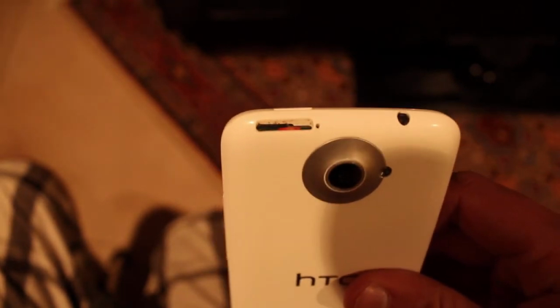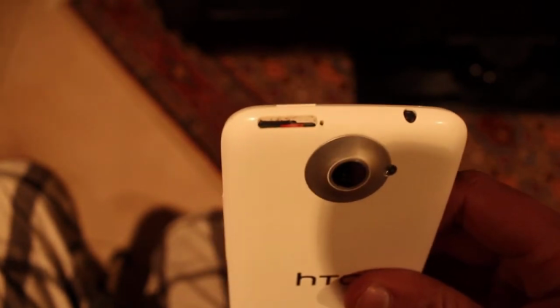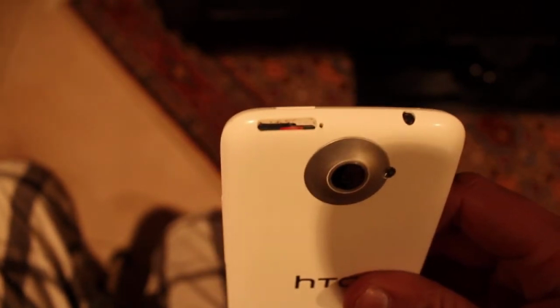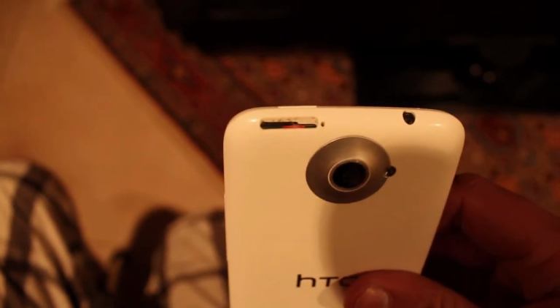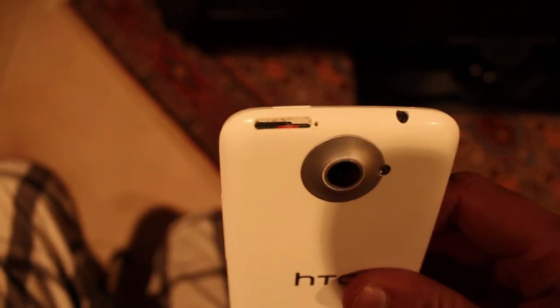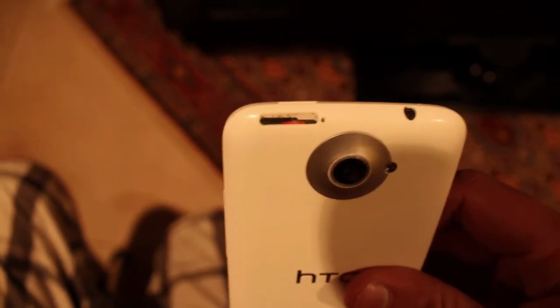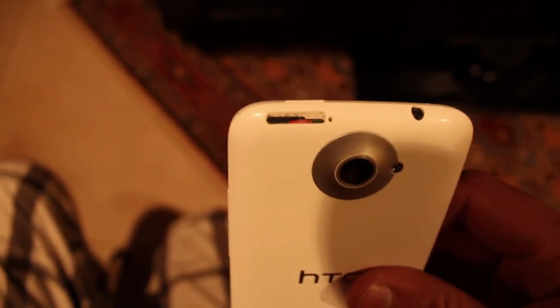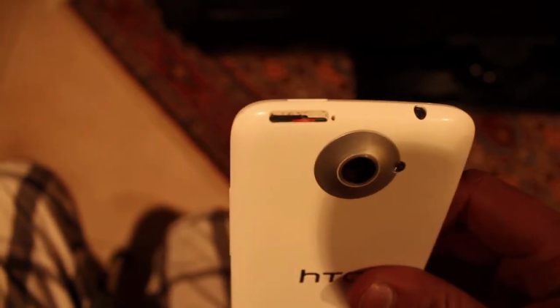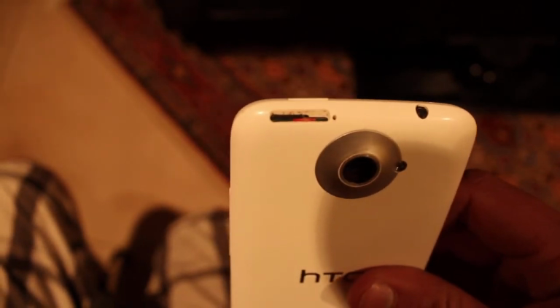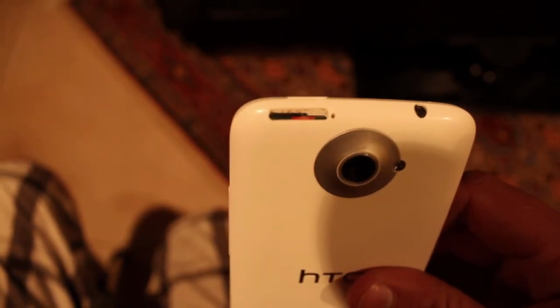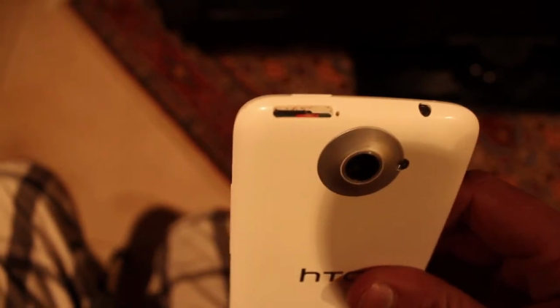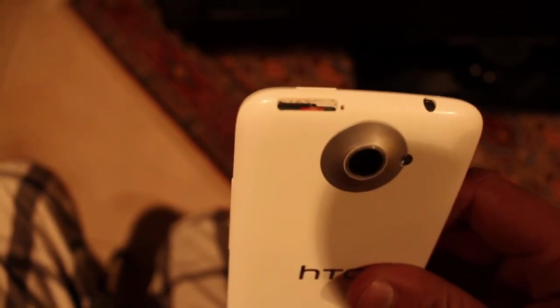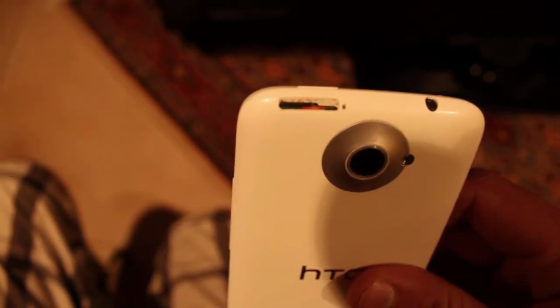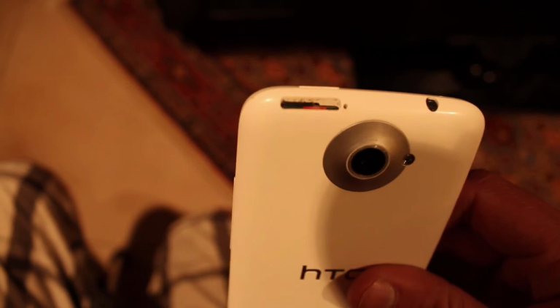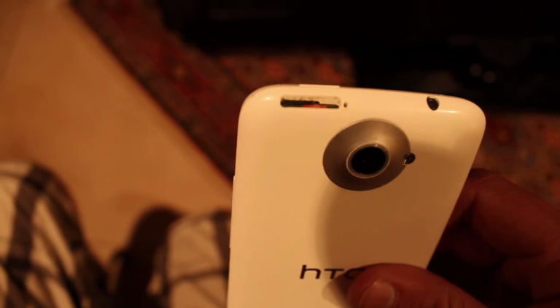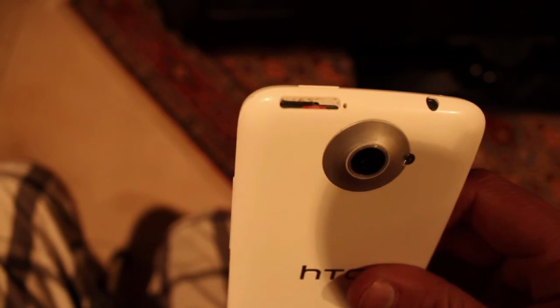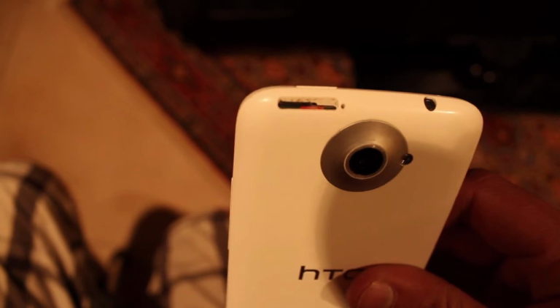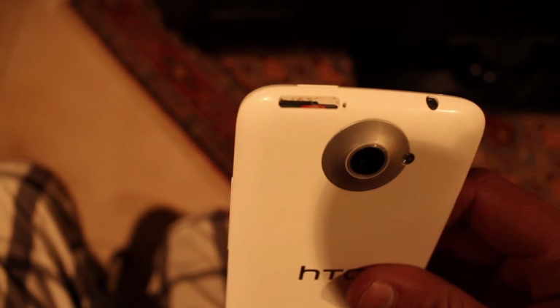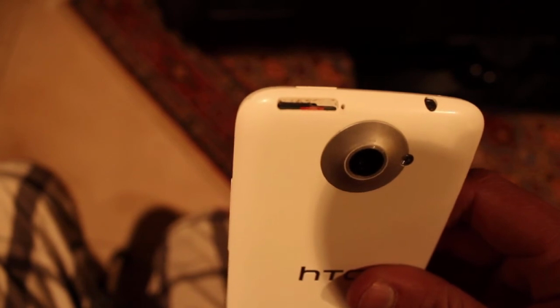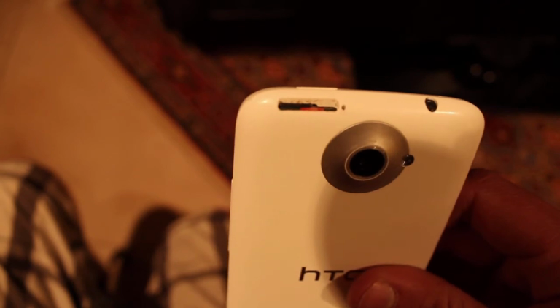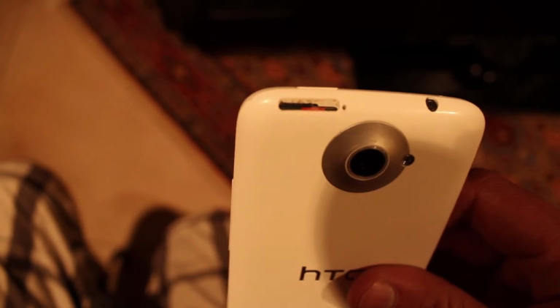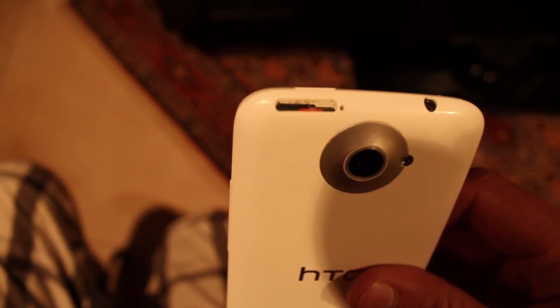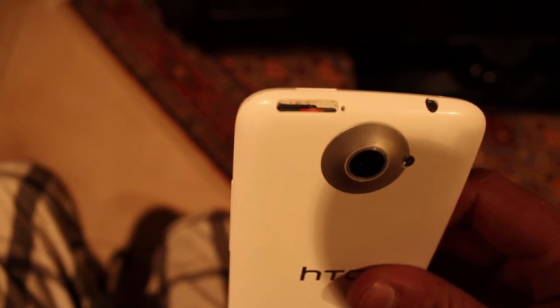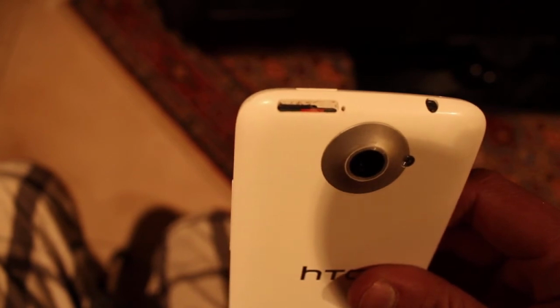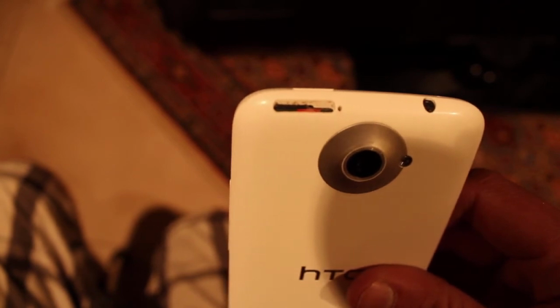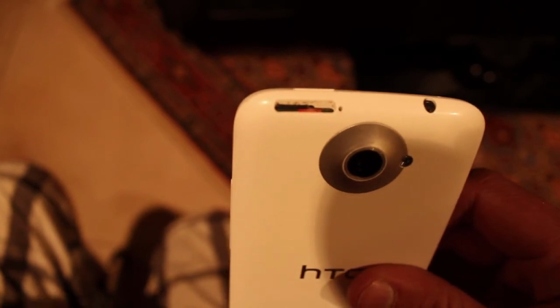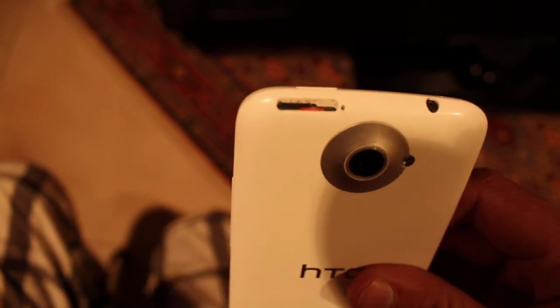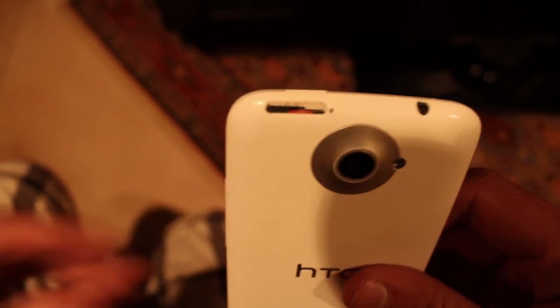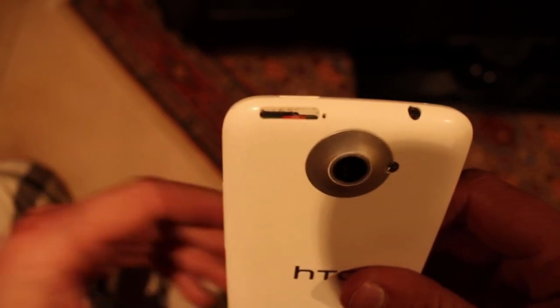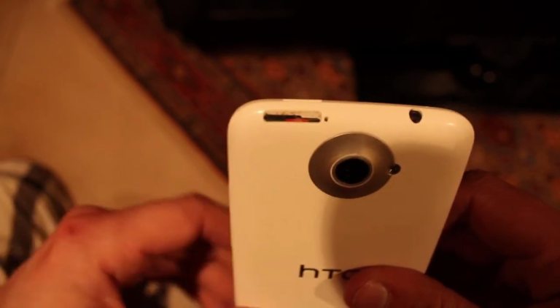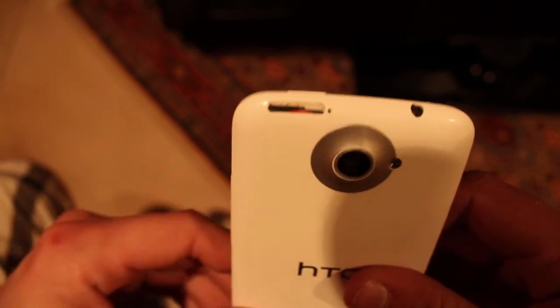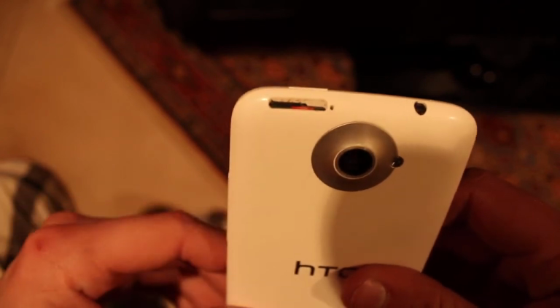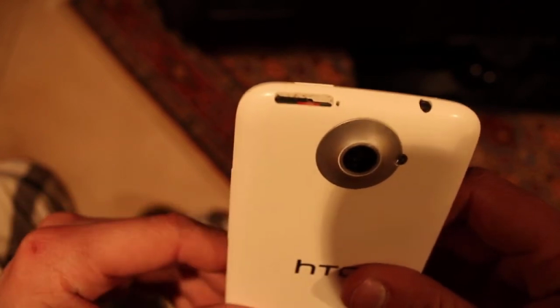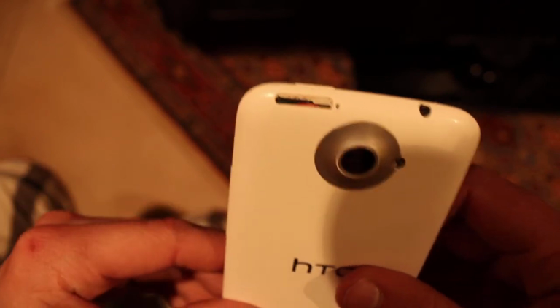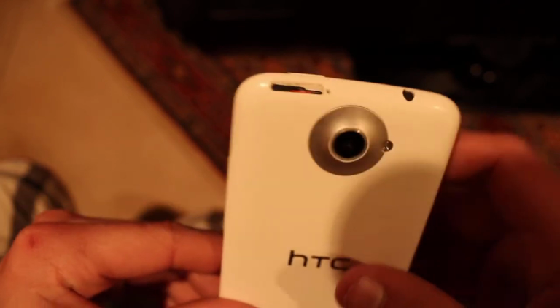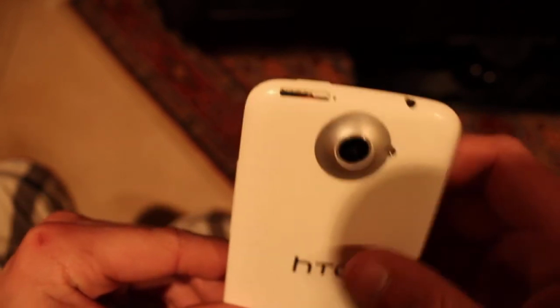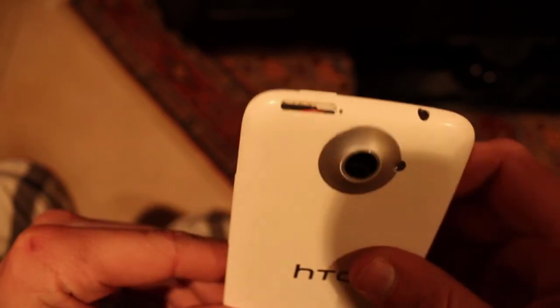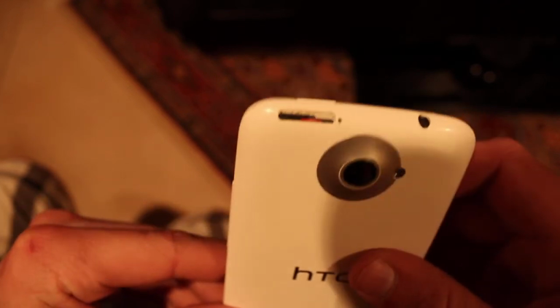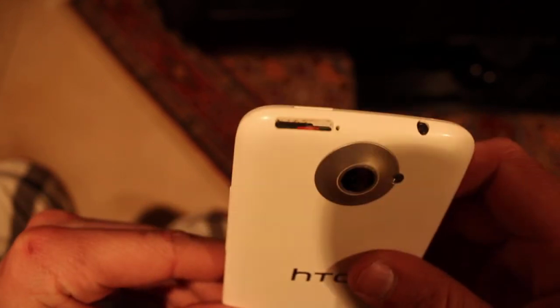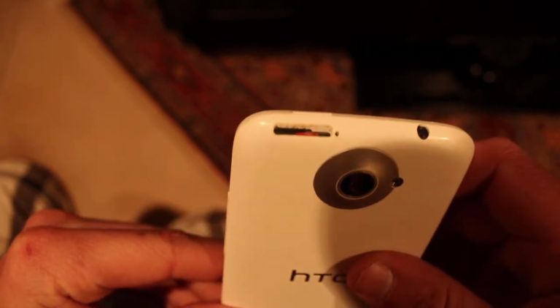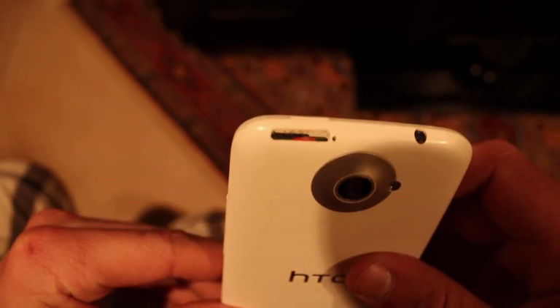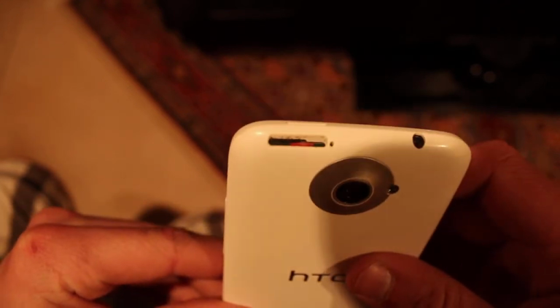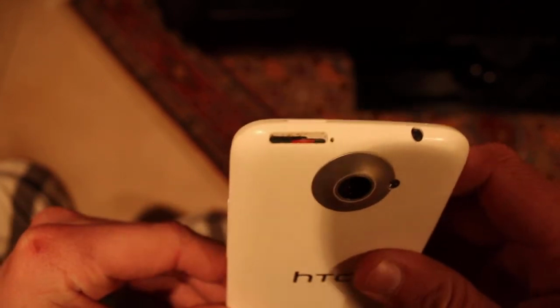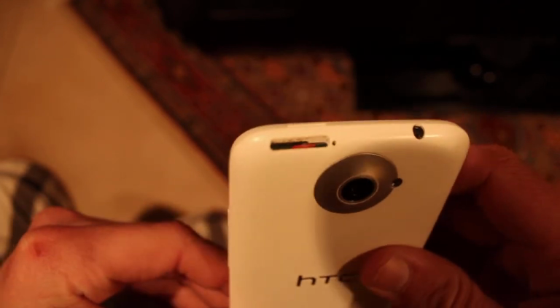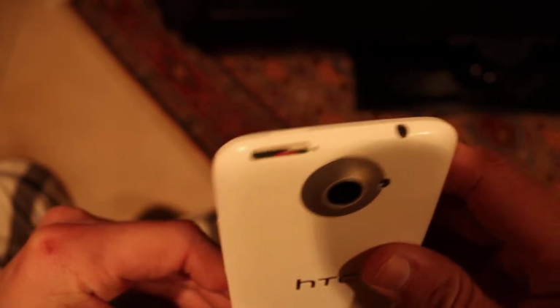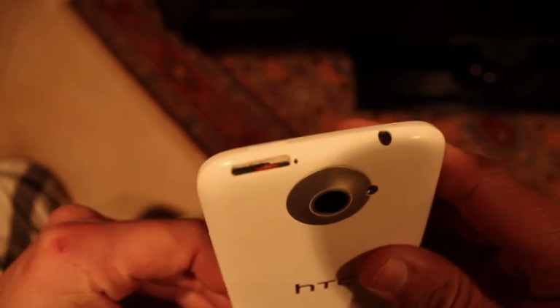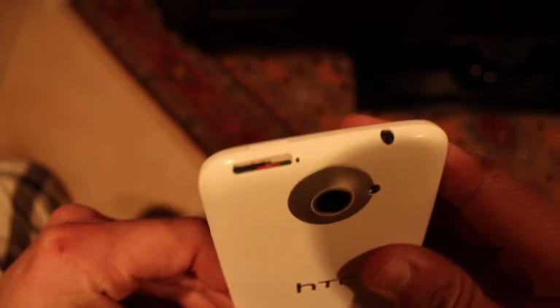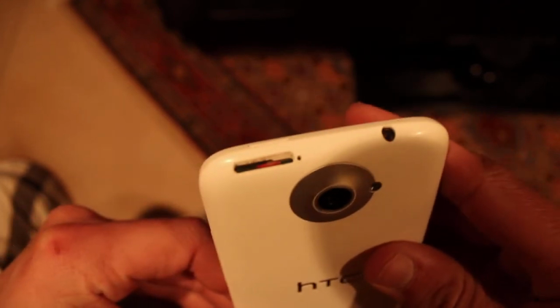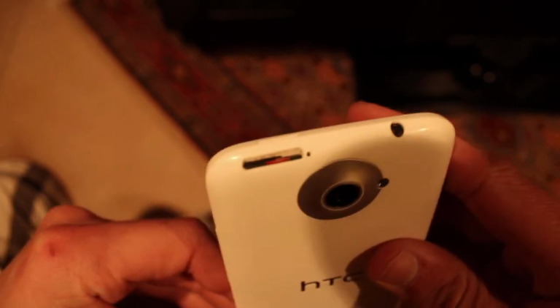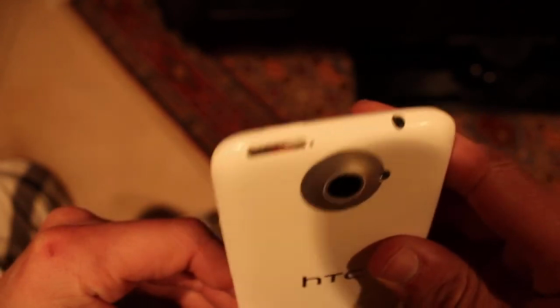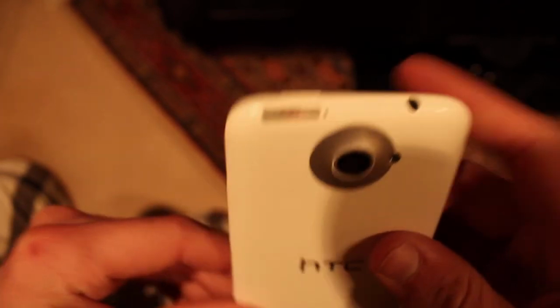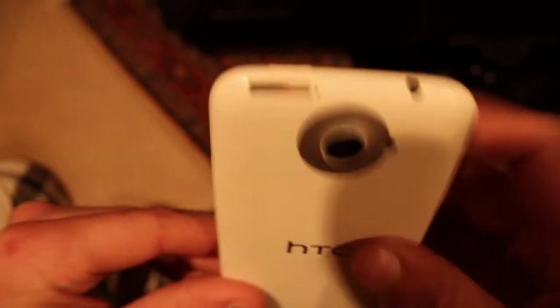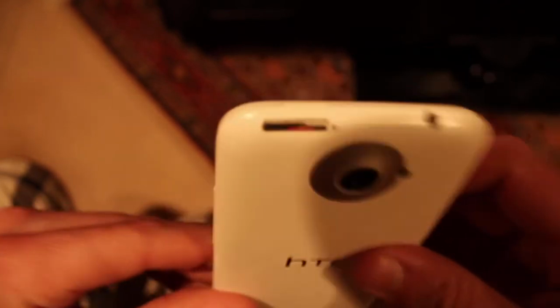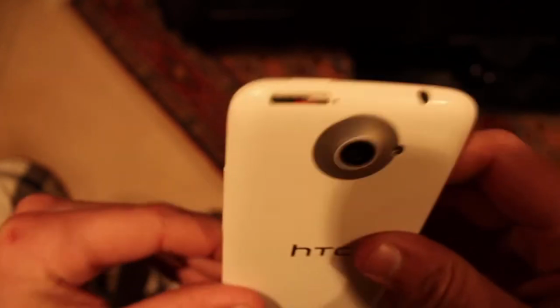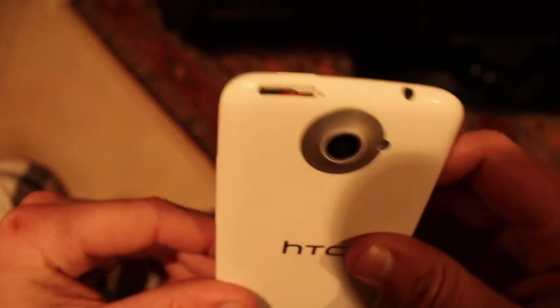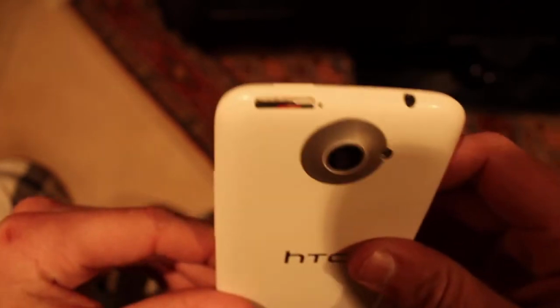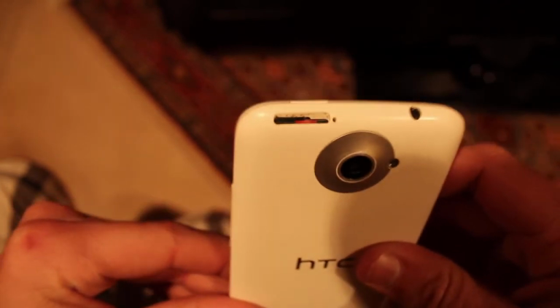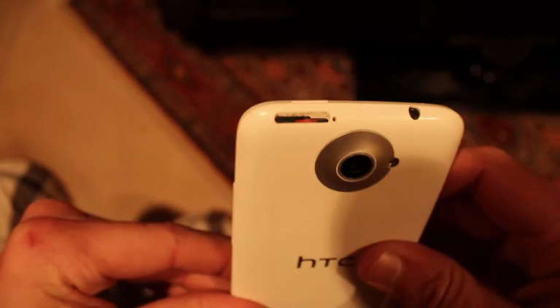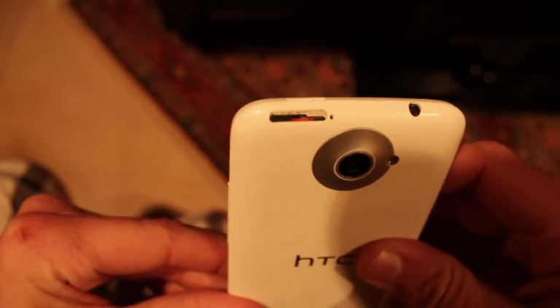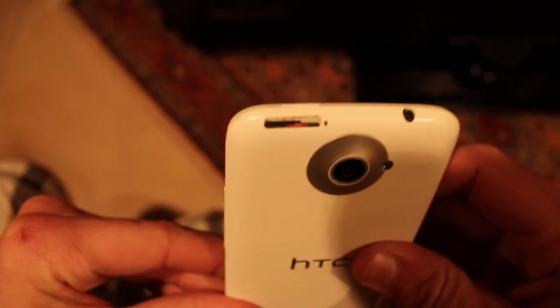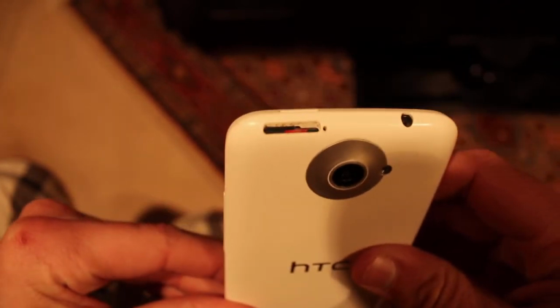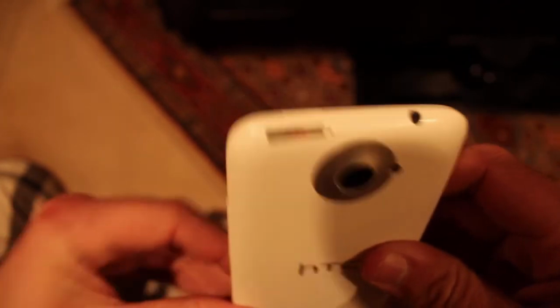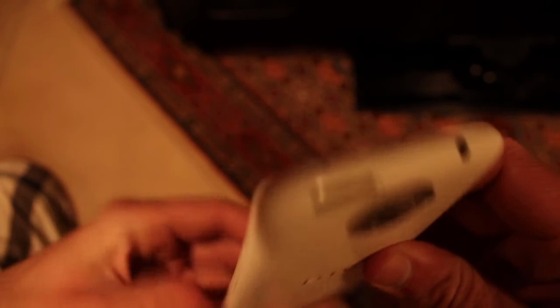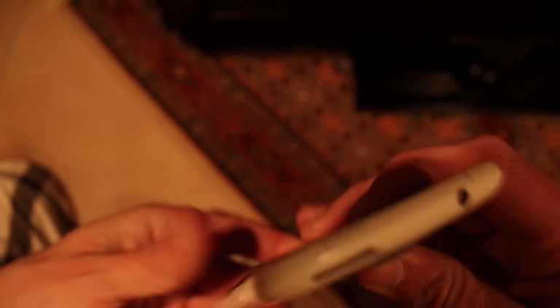This one is red, which means it is water damaged. It should be white, but it's not, so this phone is water damaged.